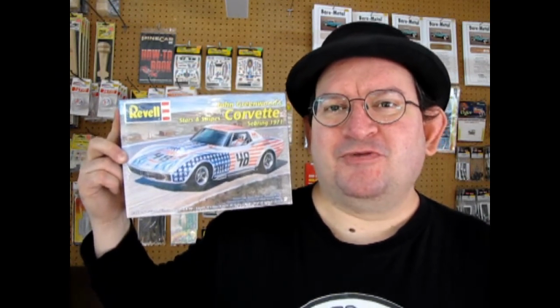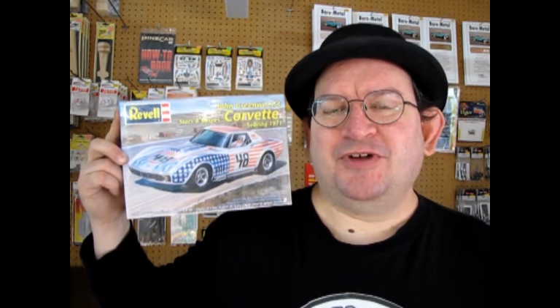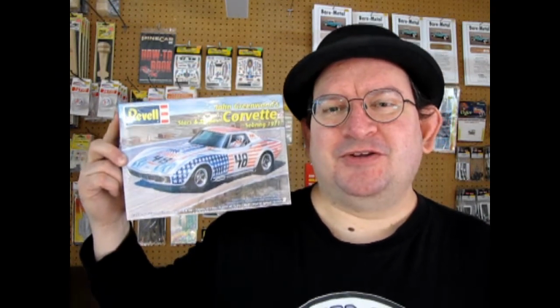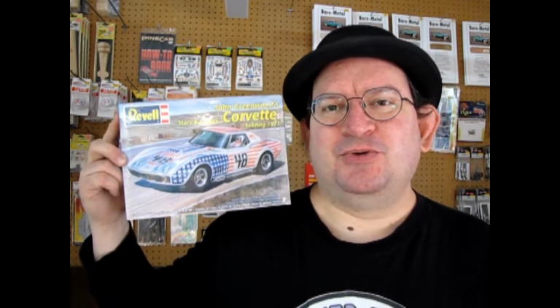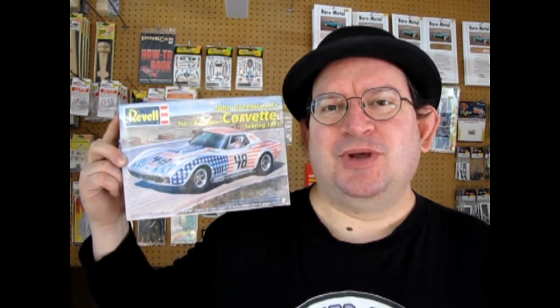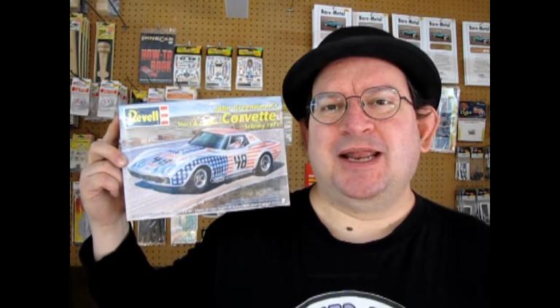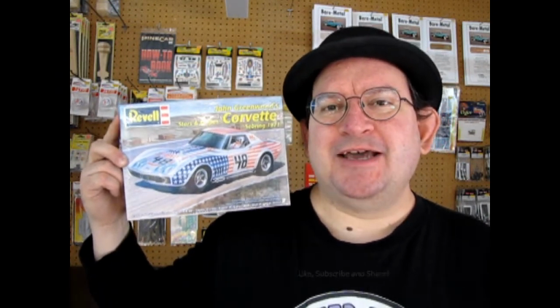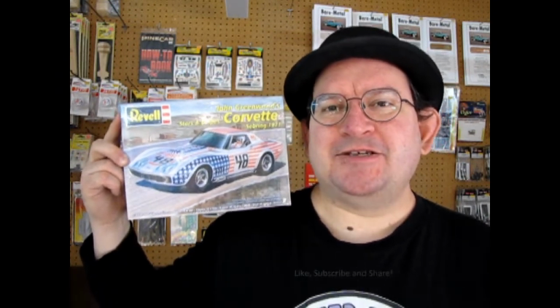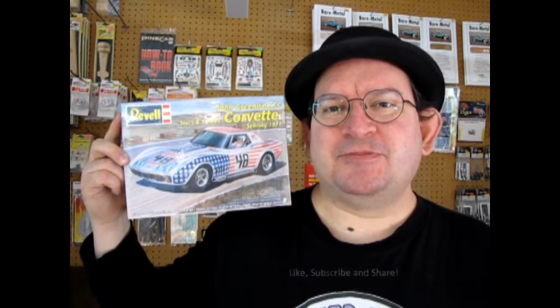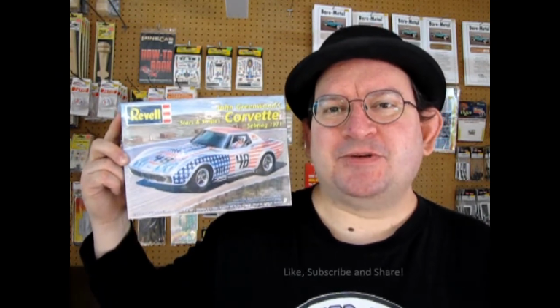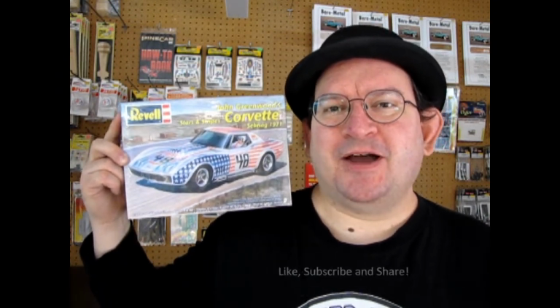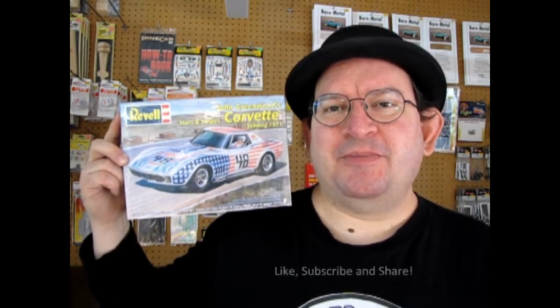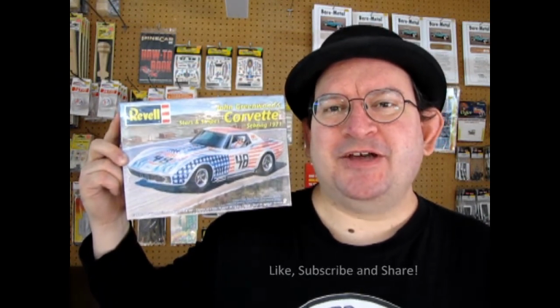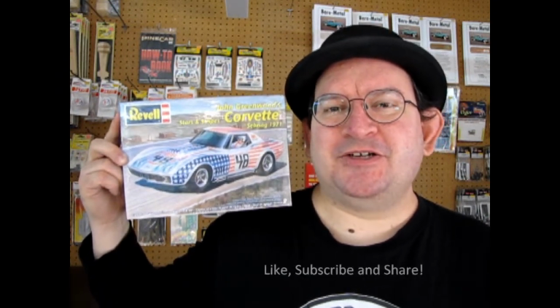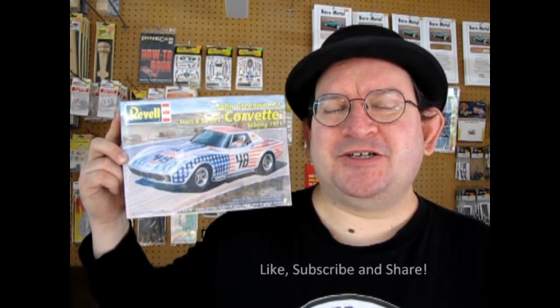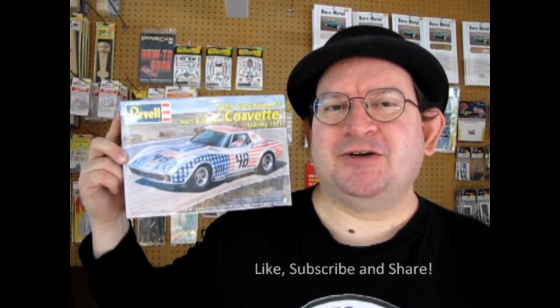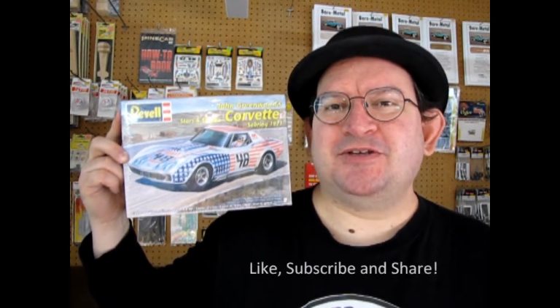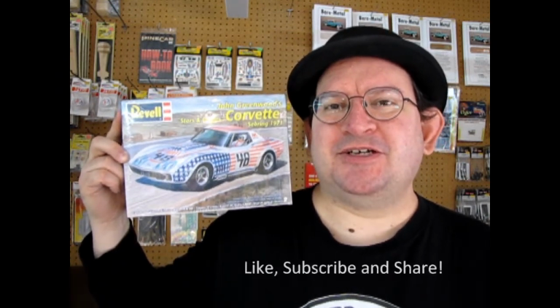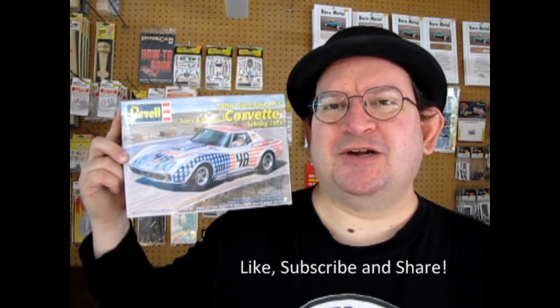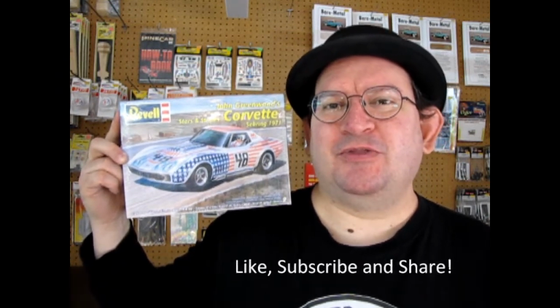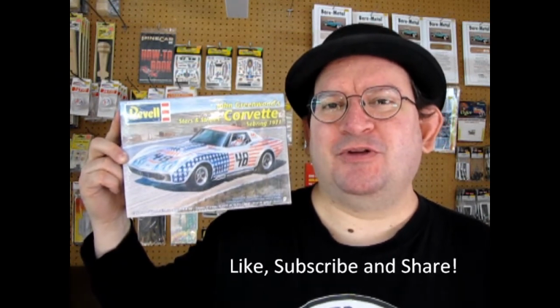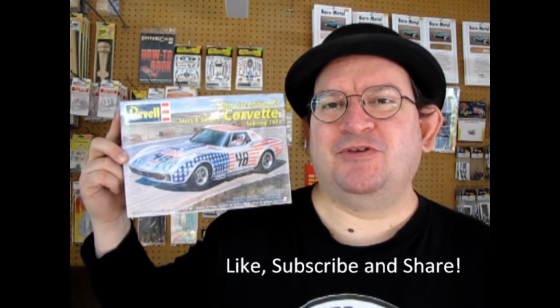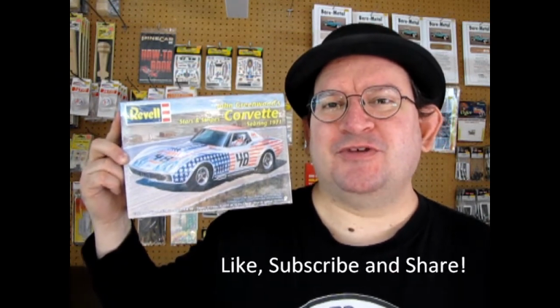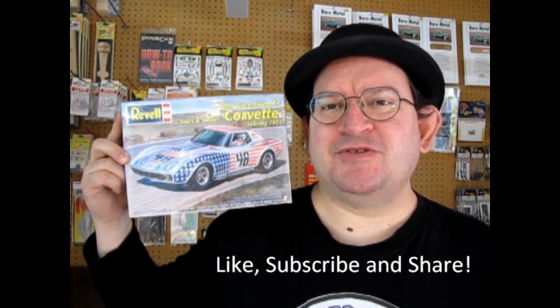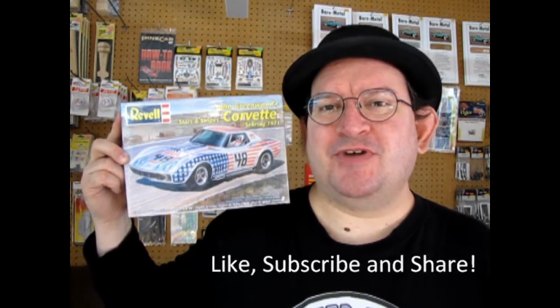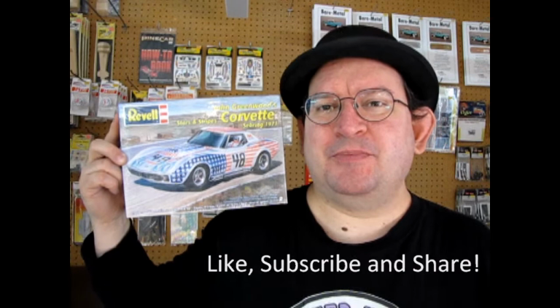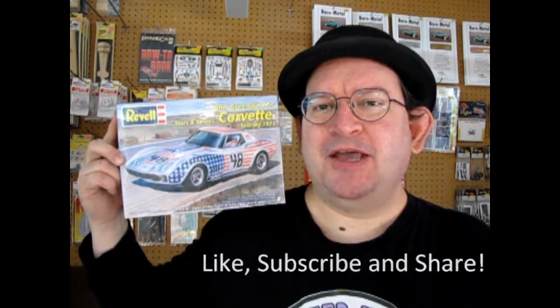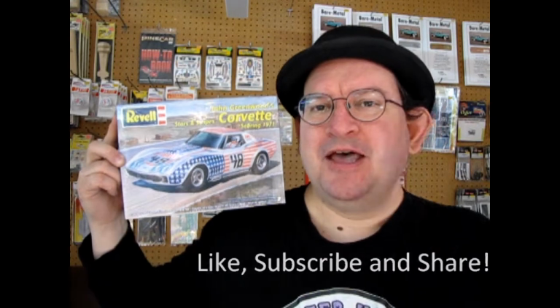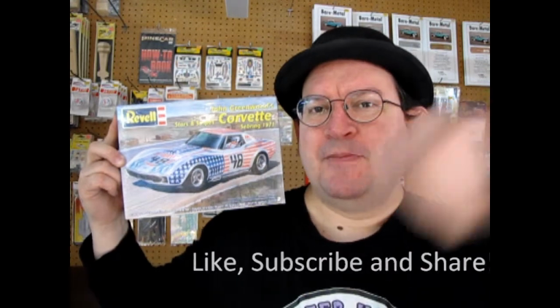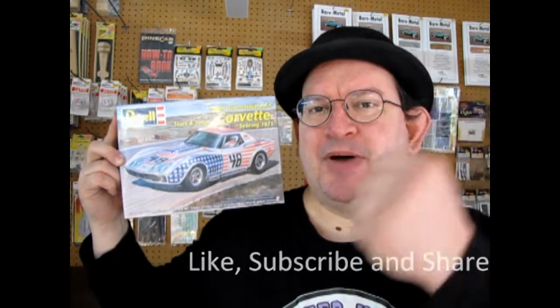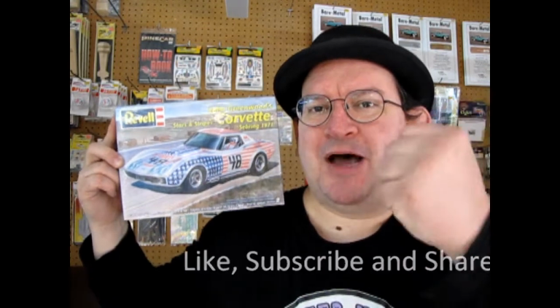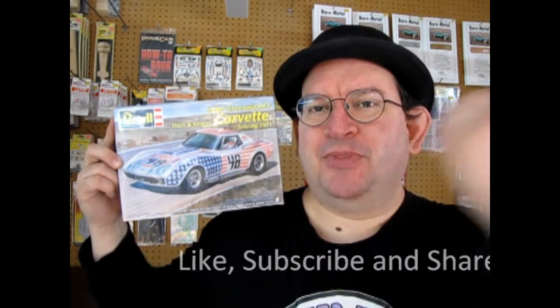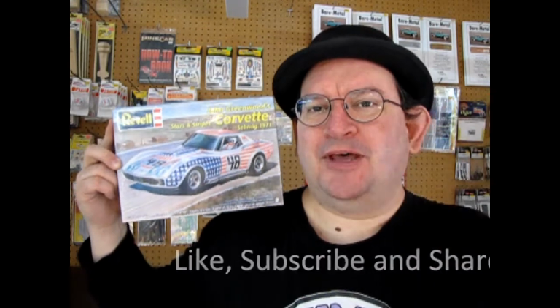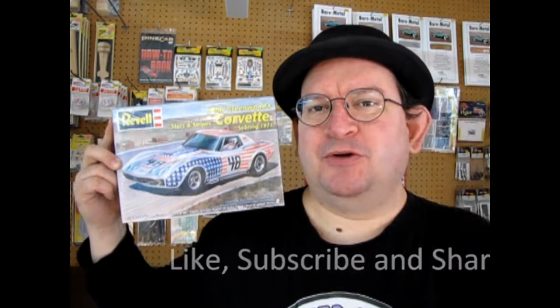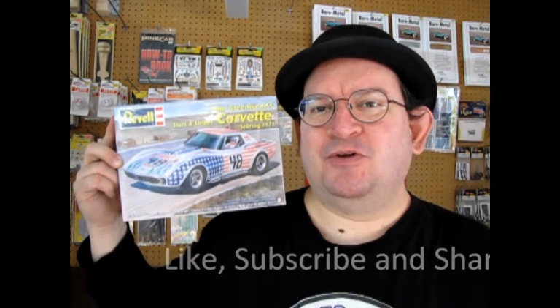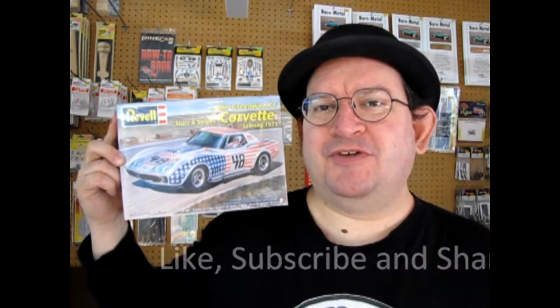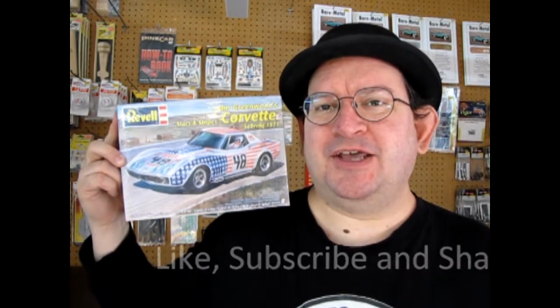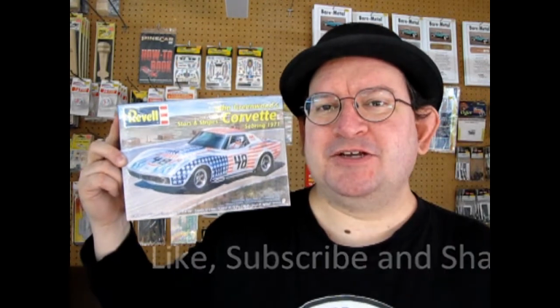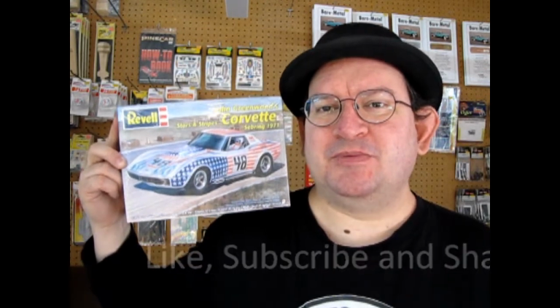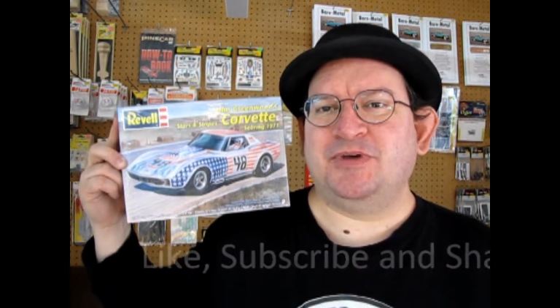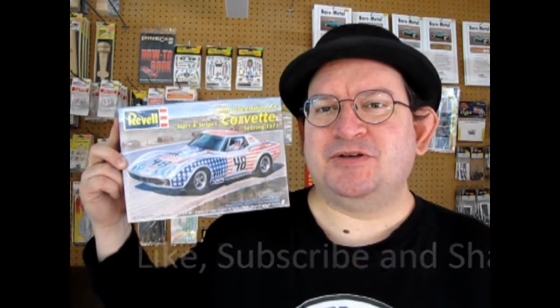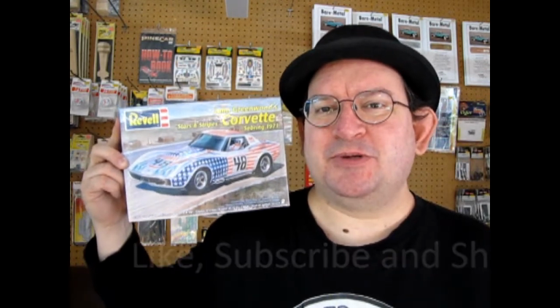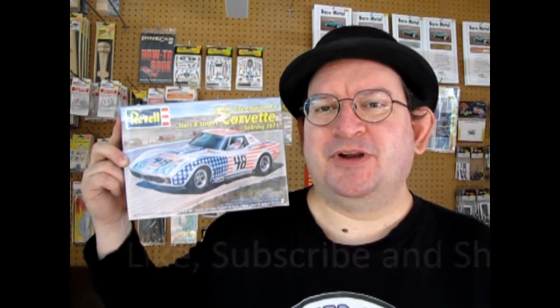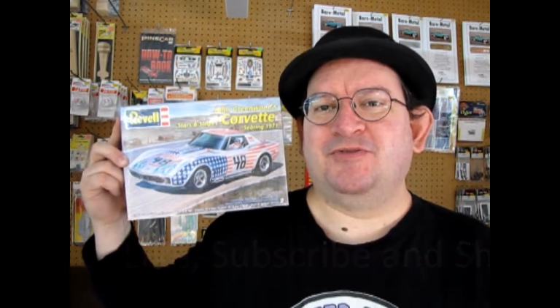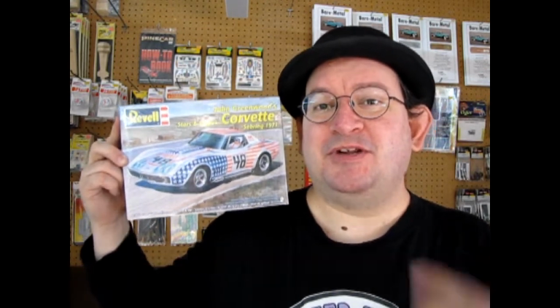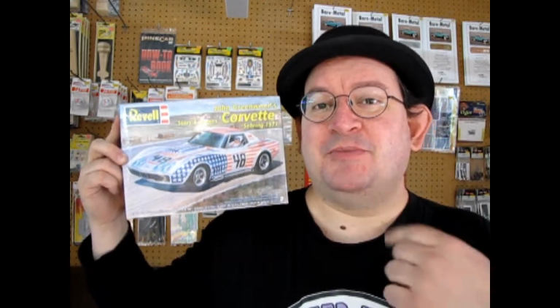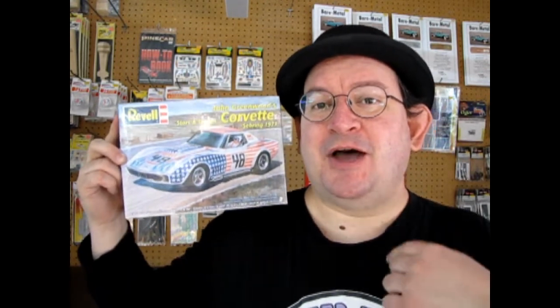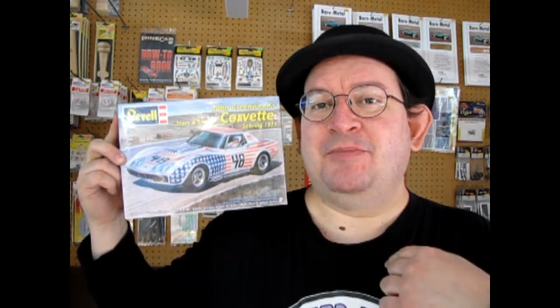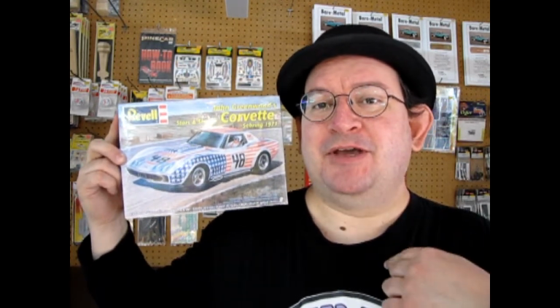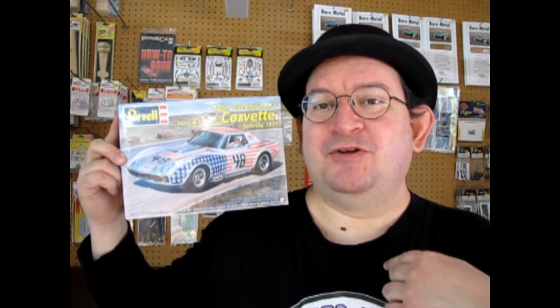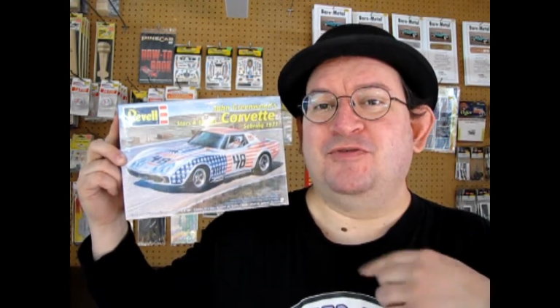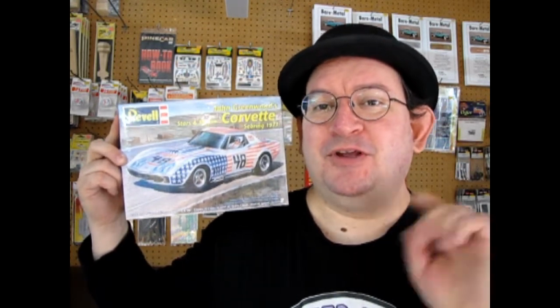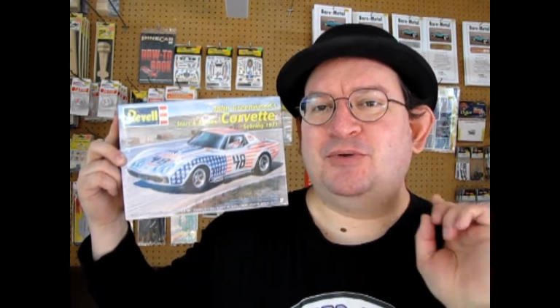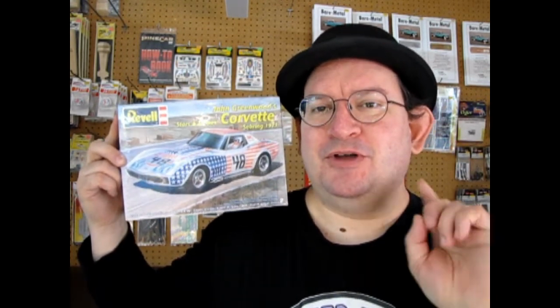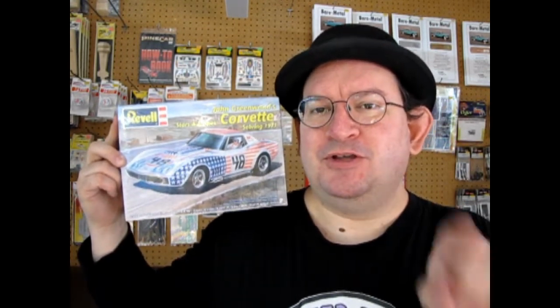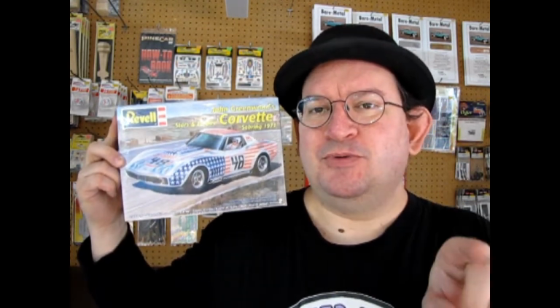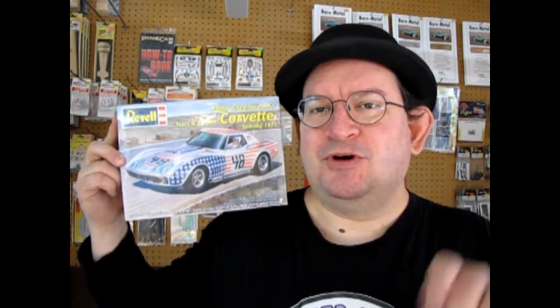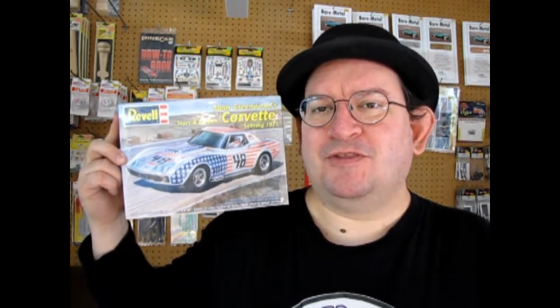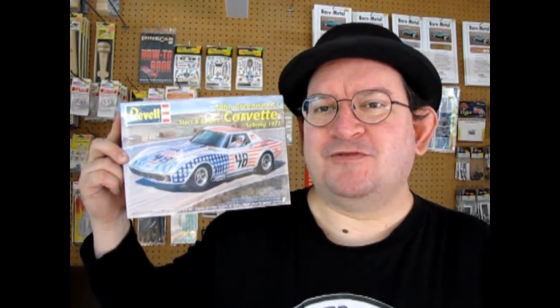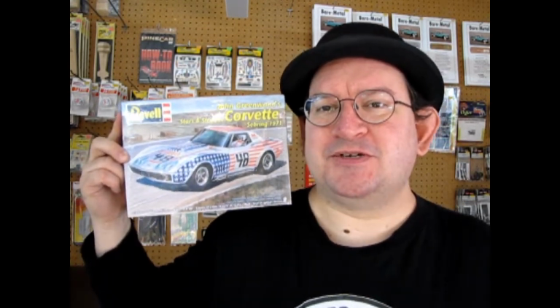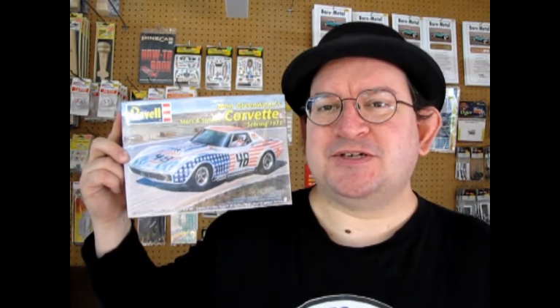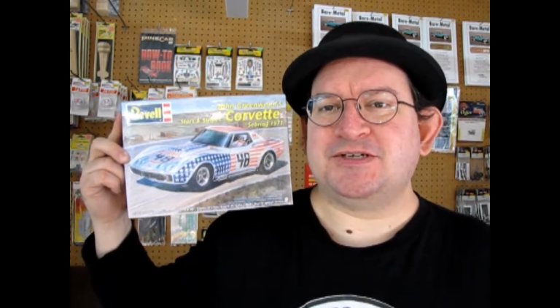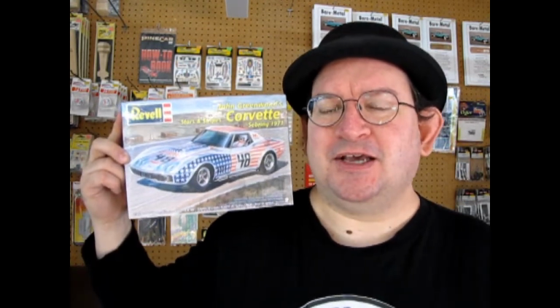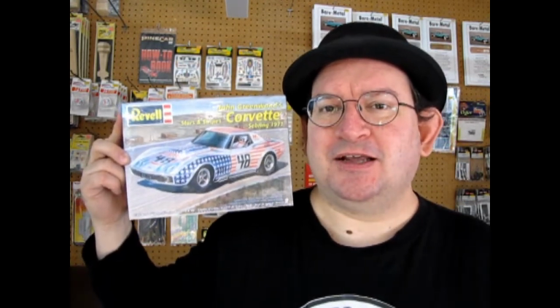don't forget to like, subscribe and share this channel with all your friends and family. Pound that notification bell so that every time I make a new video you are the first to see it.